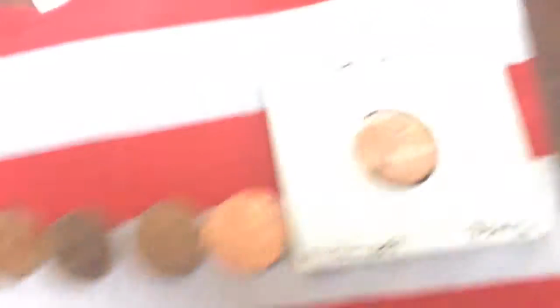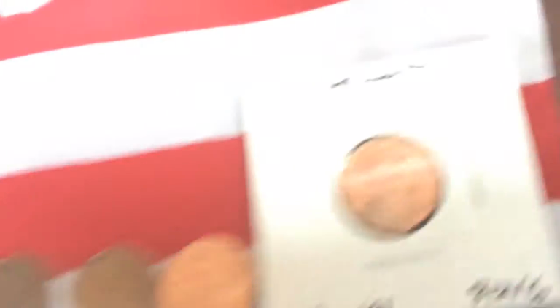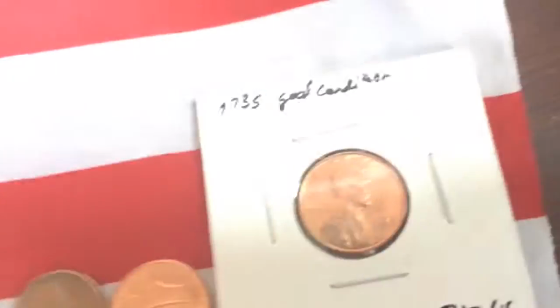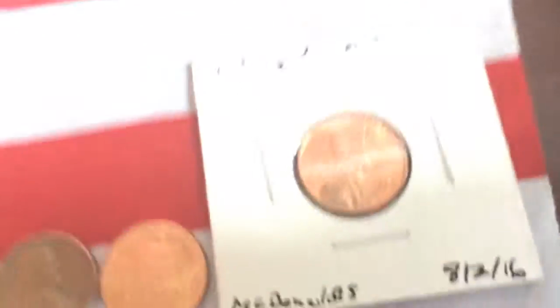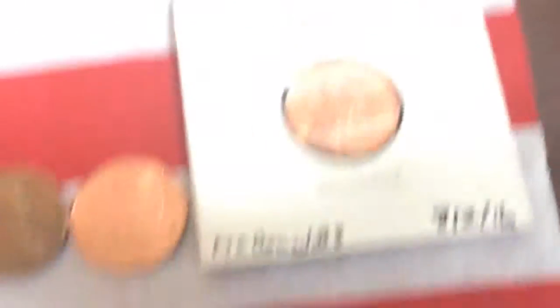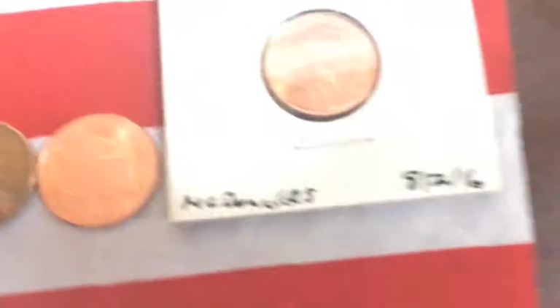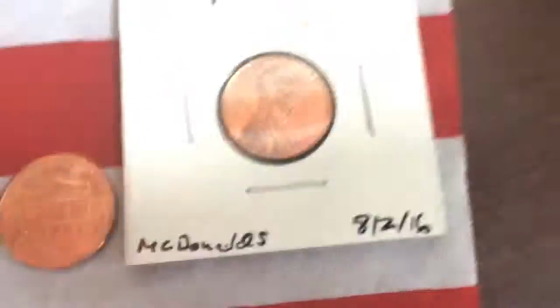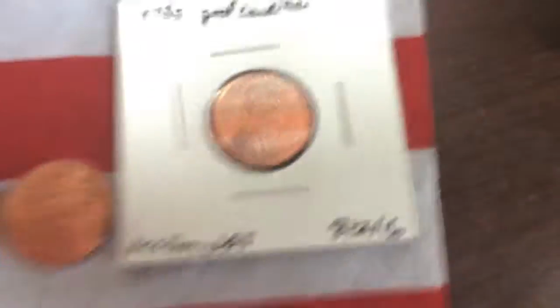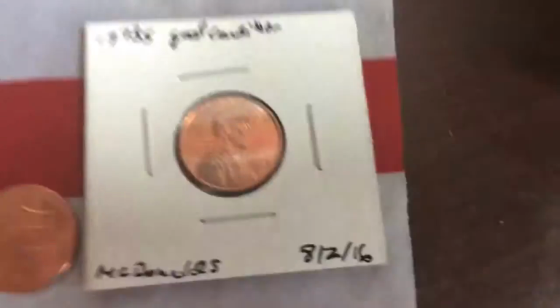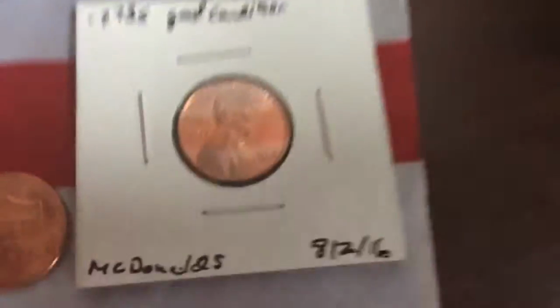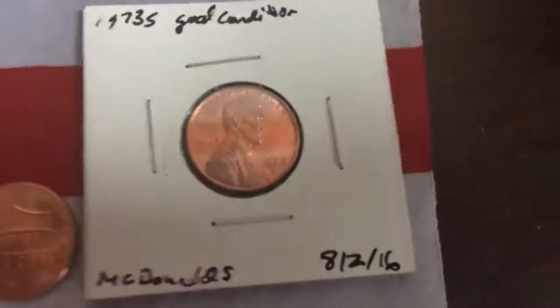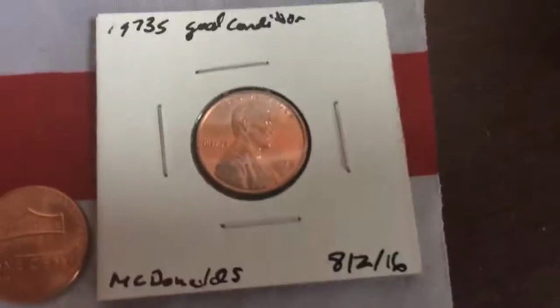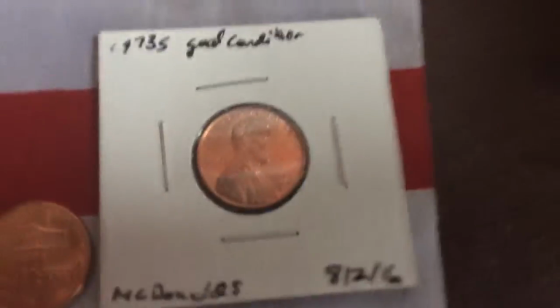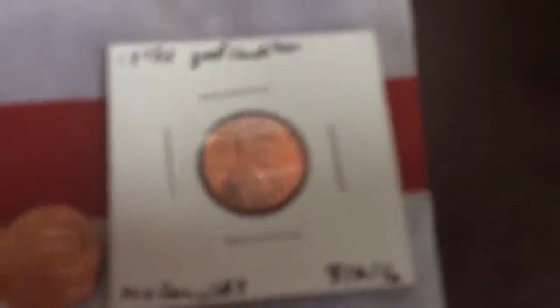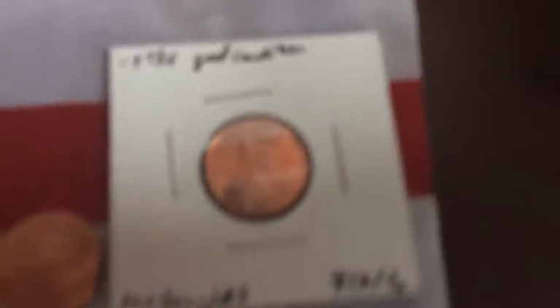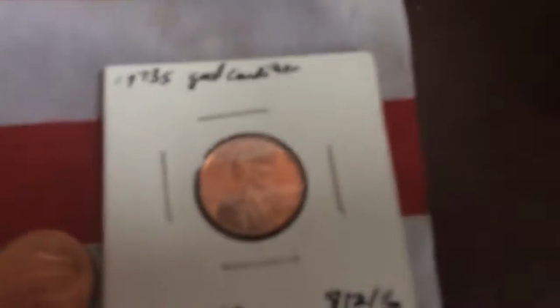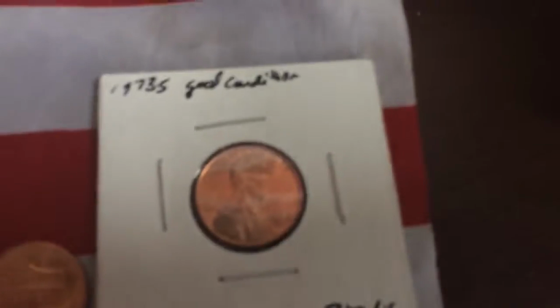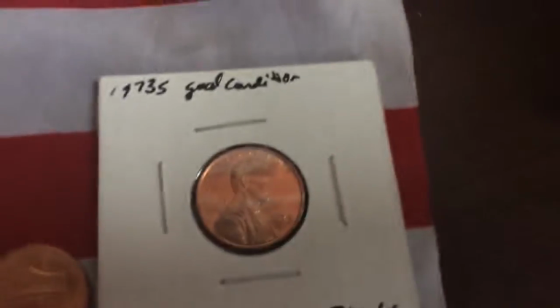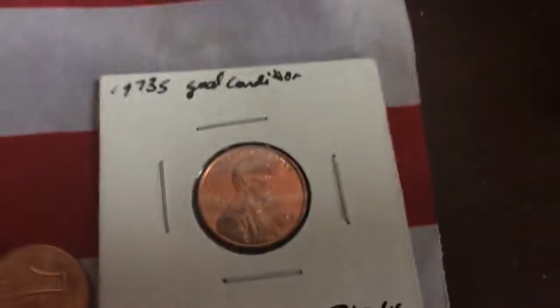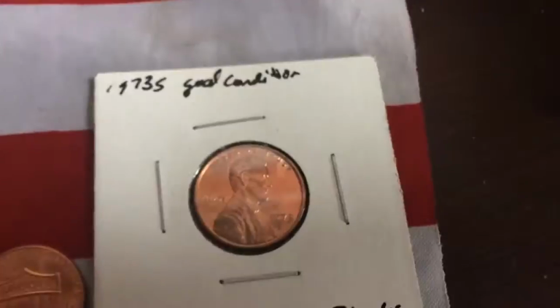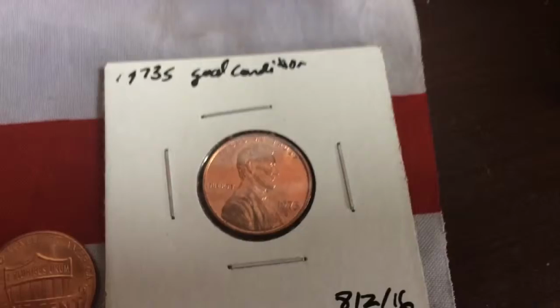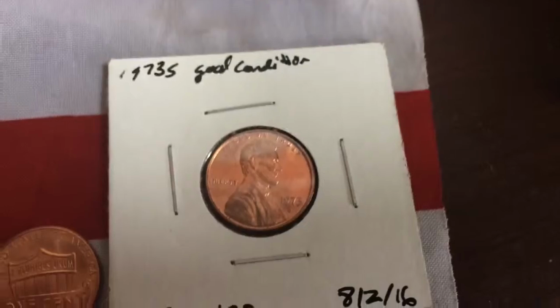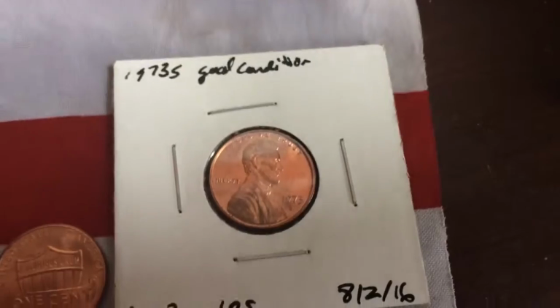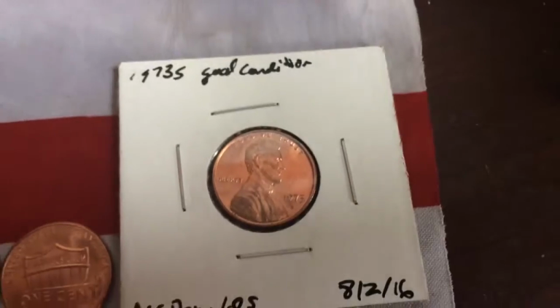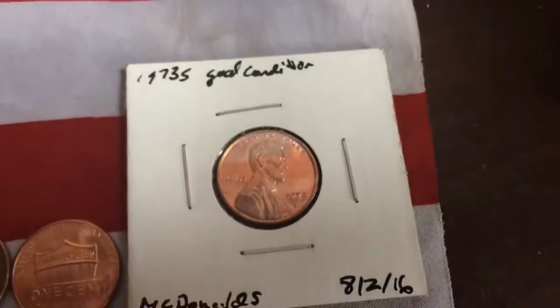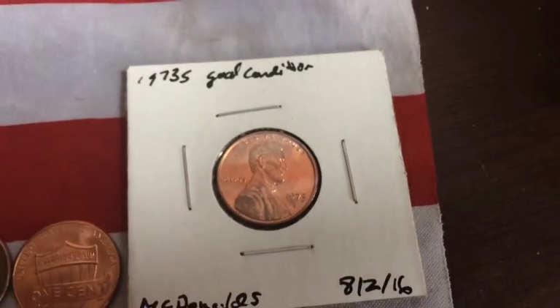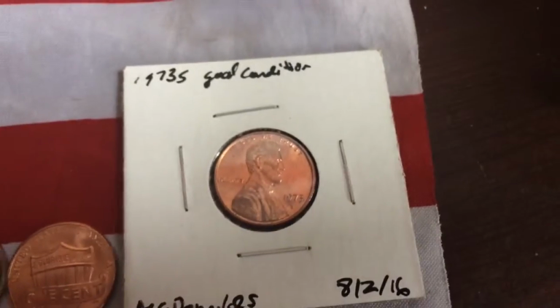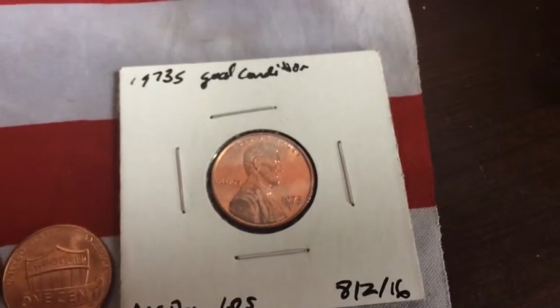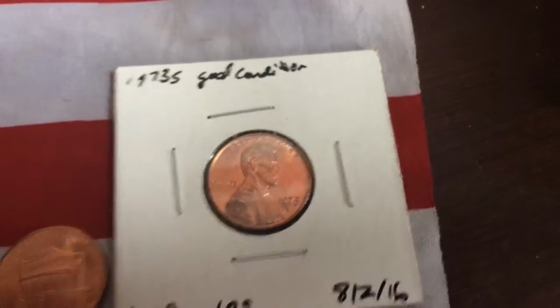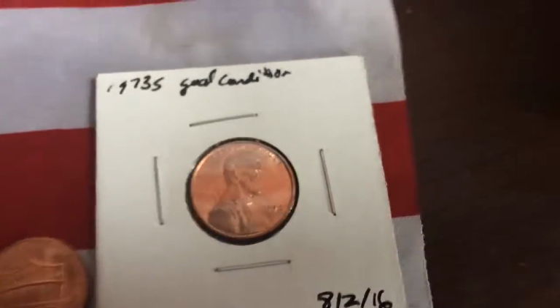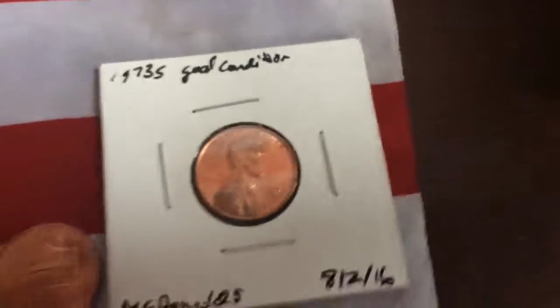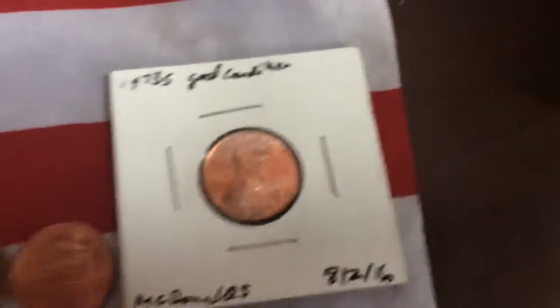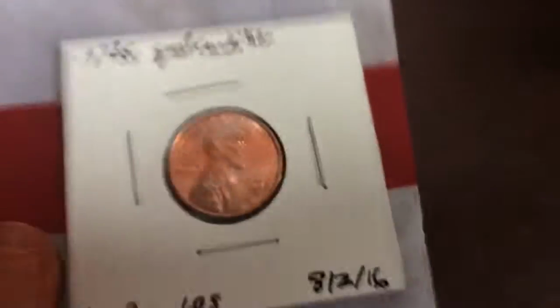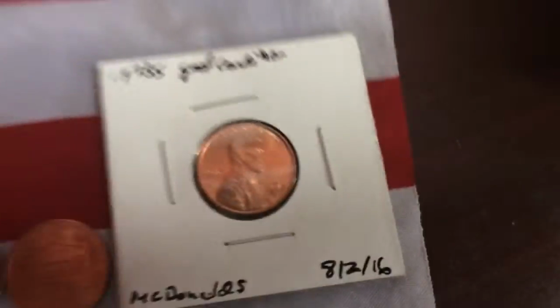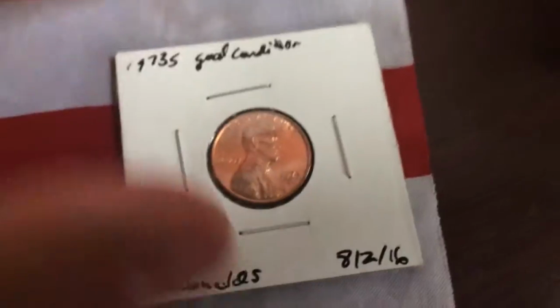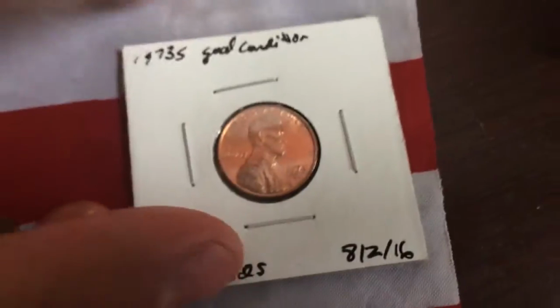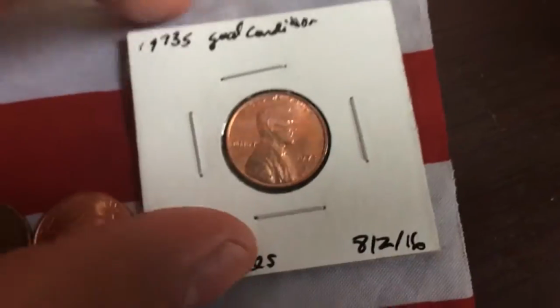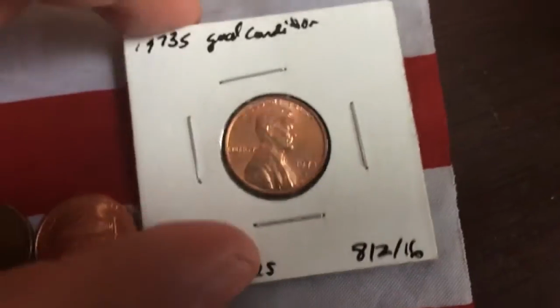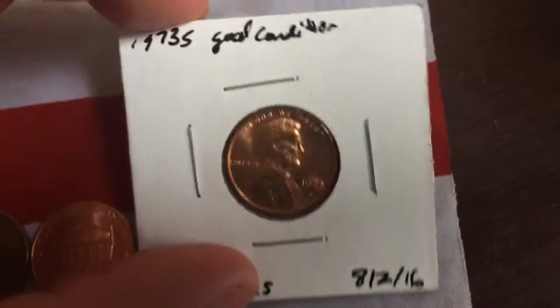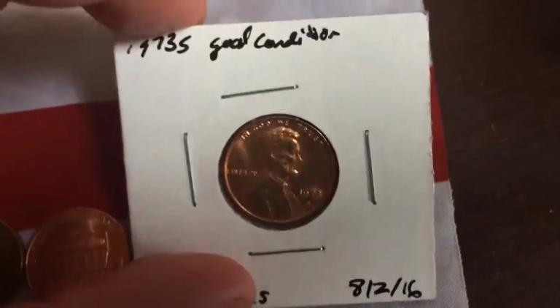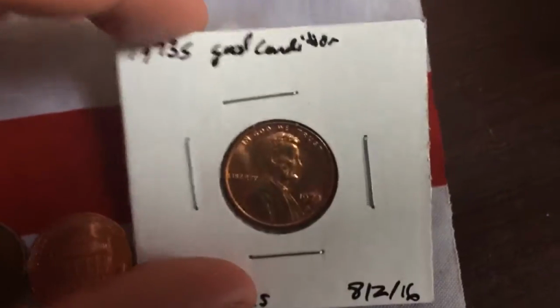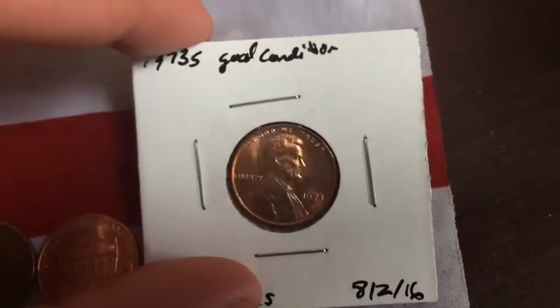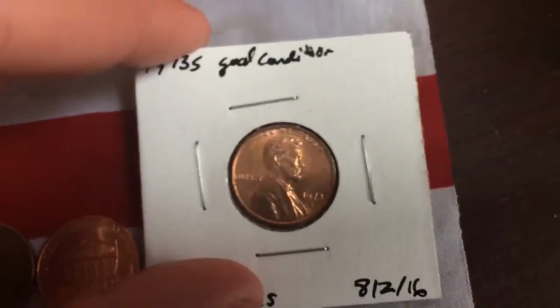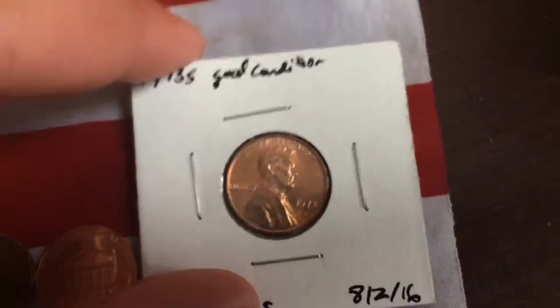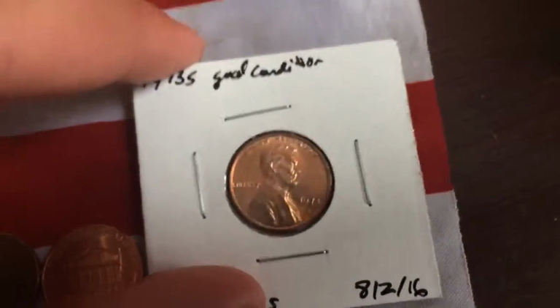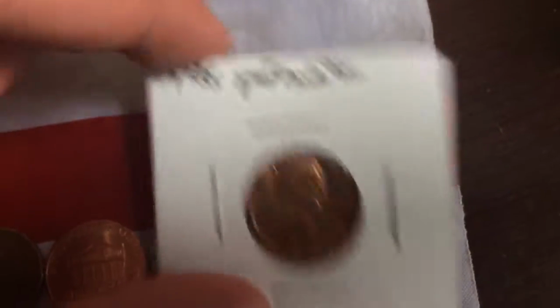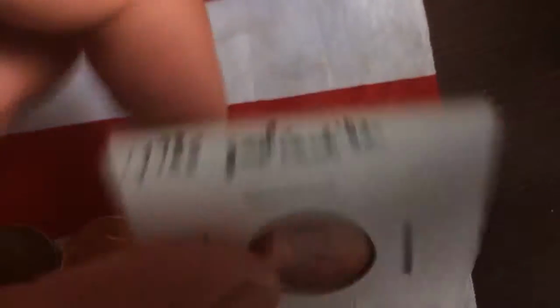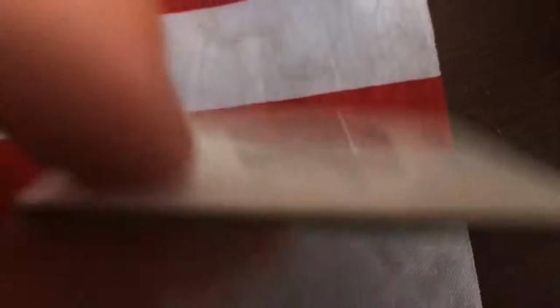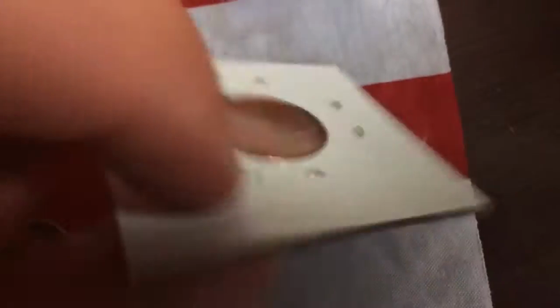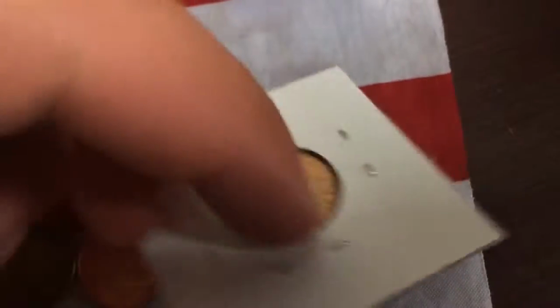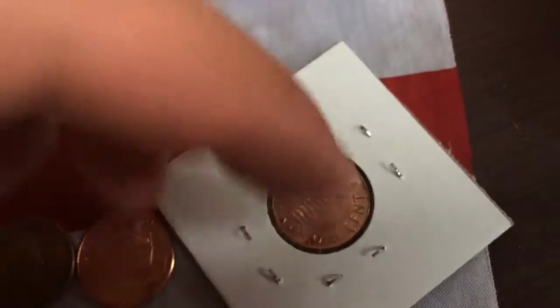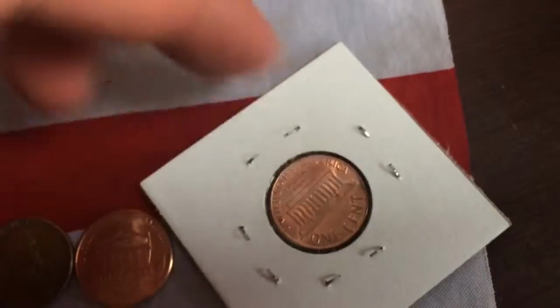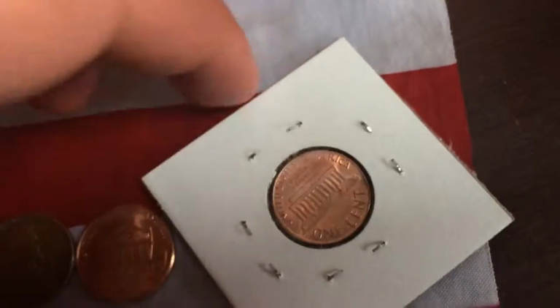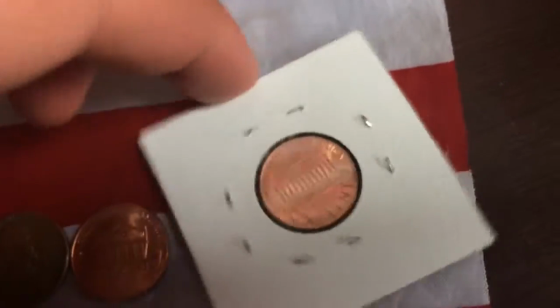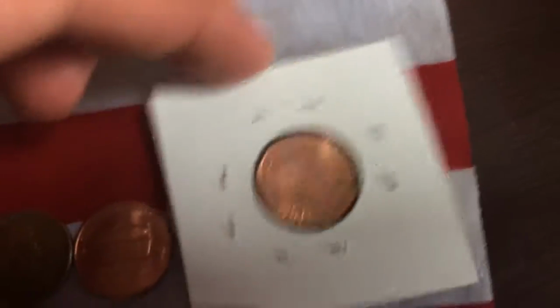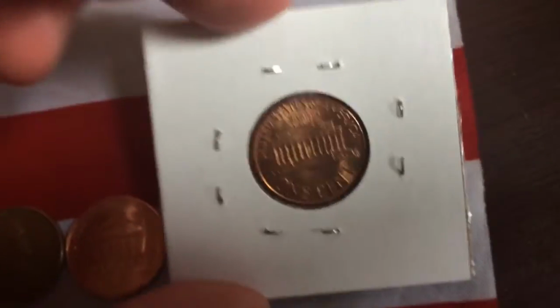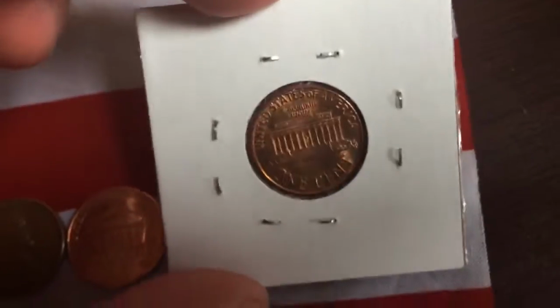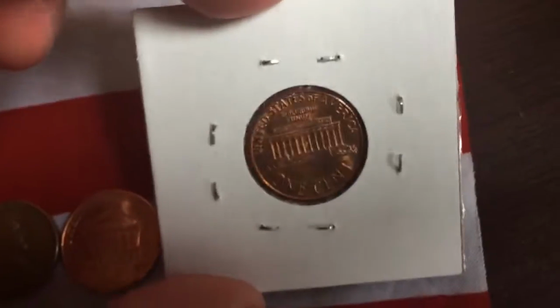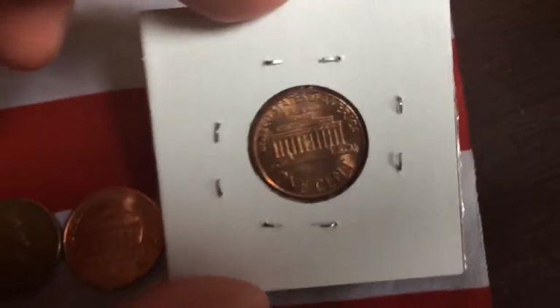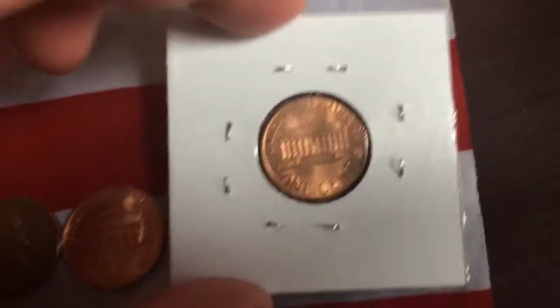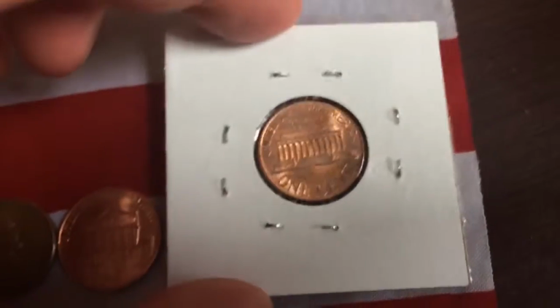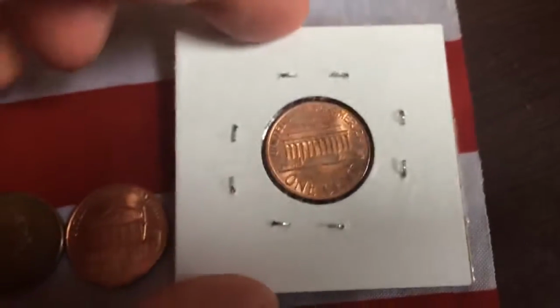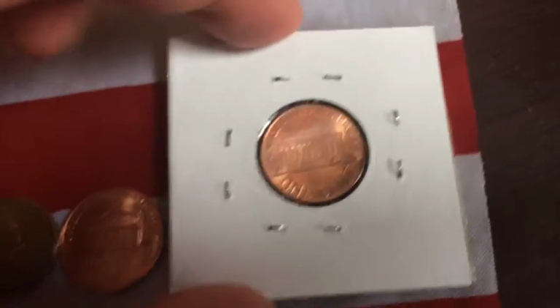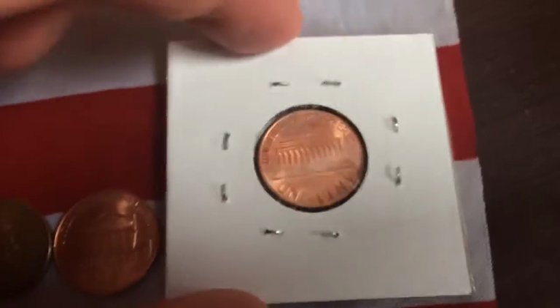And then a really good condition 1973 S. It's not a proof, but it's still in good condition, and it's still a San Francisco mint.